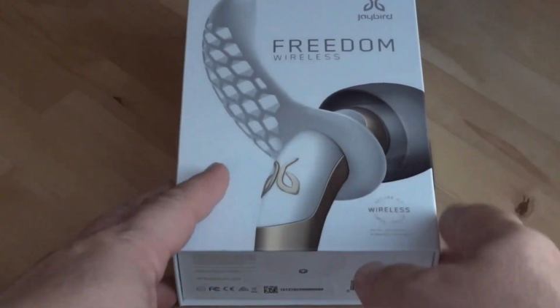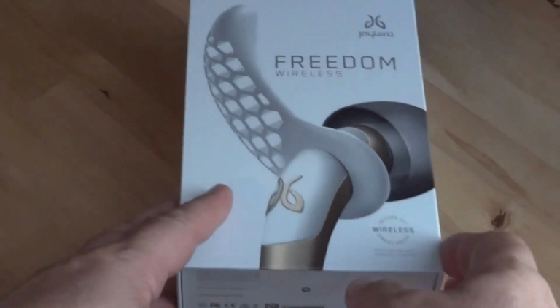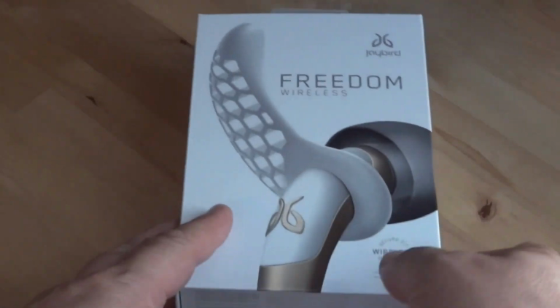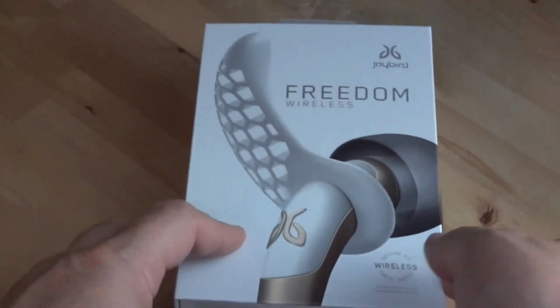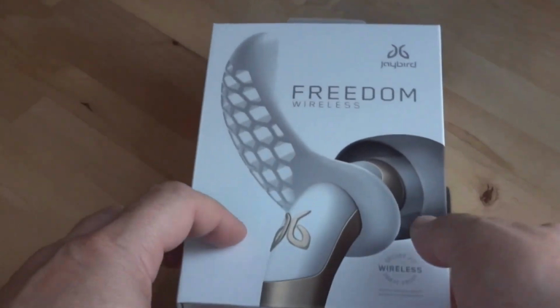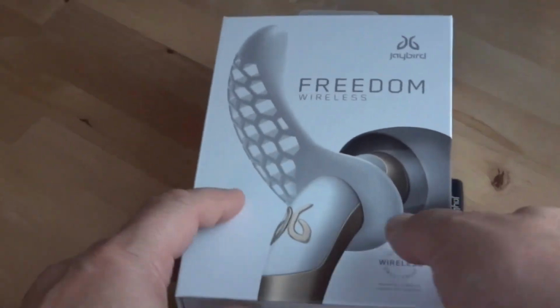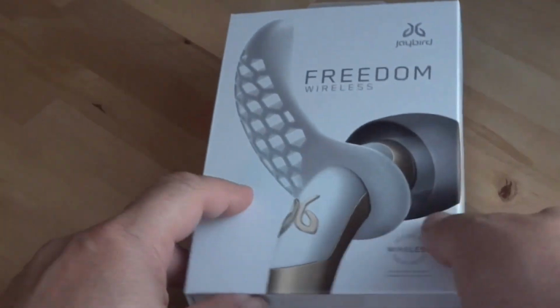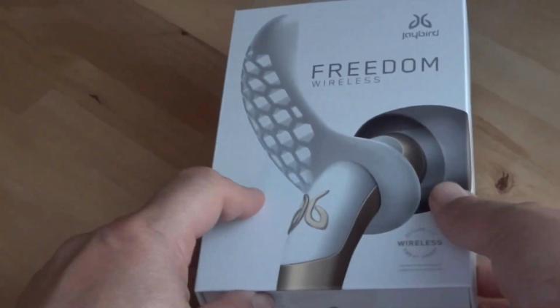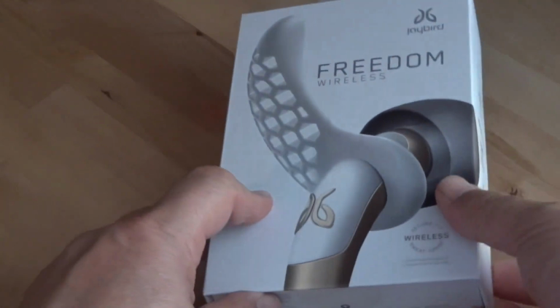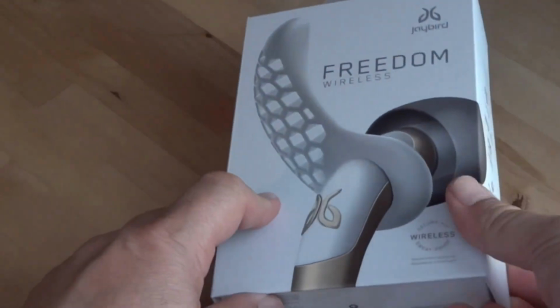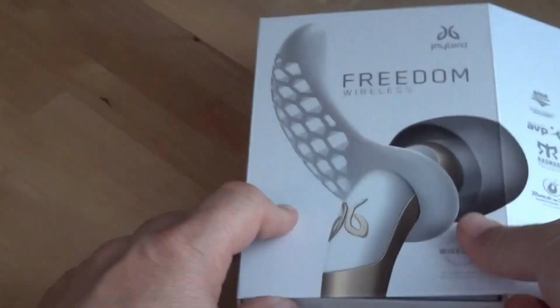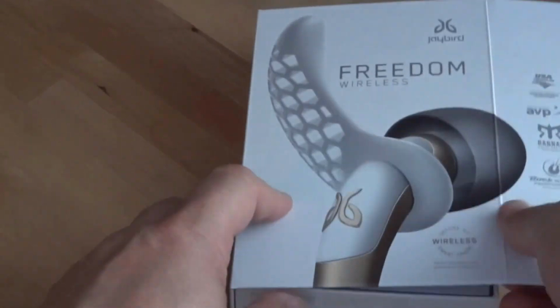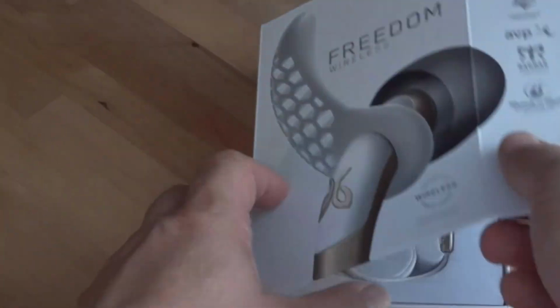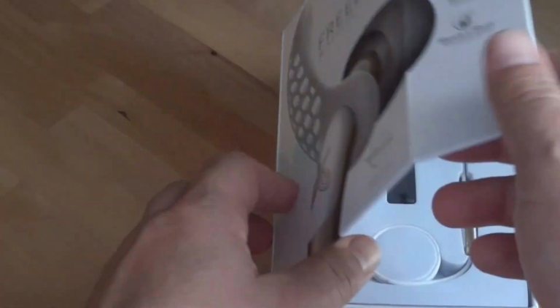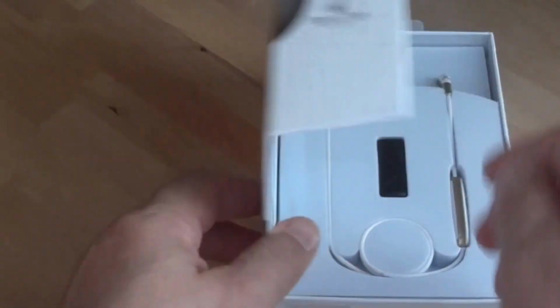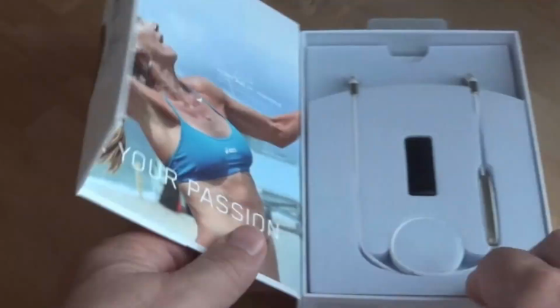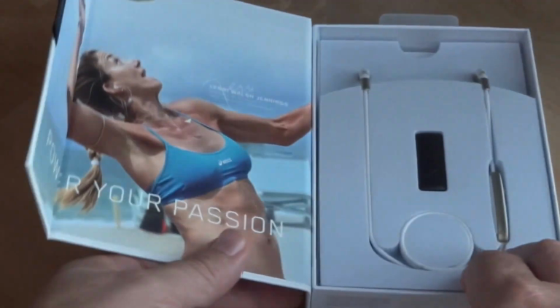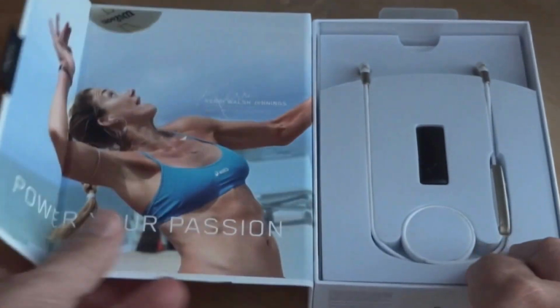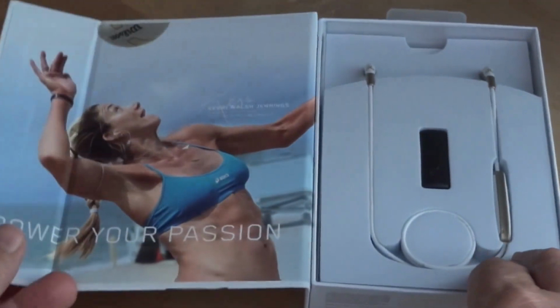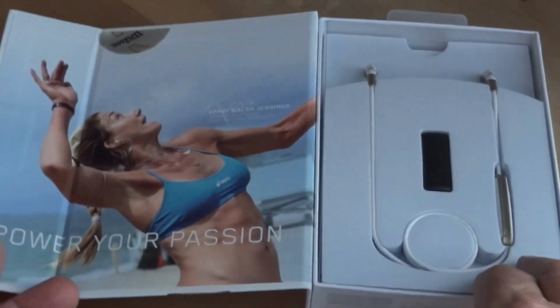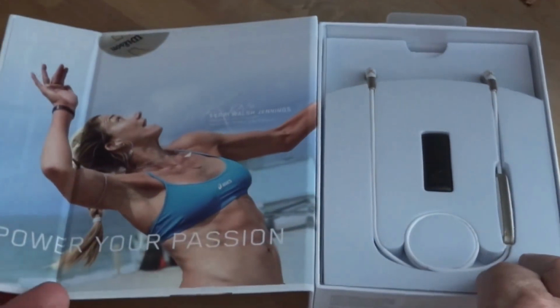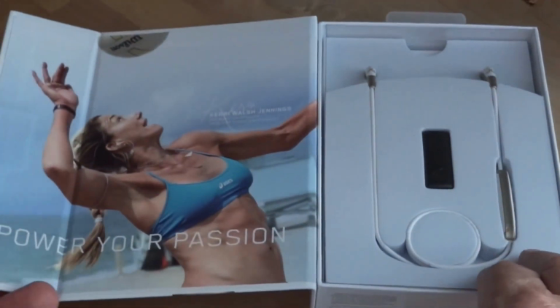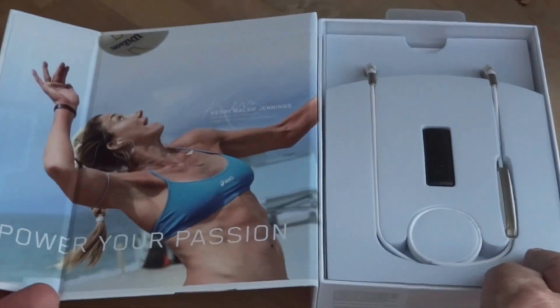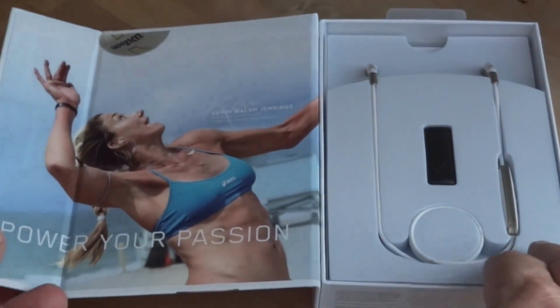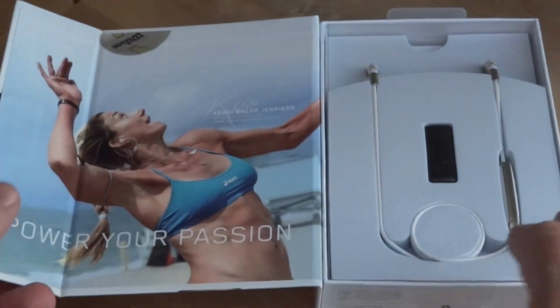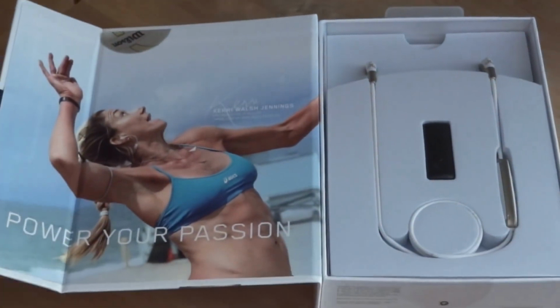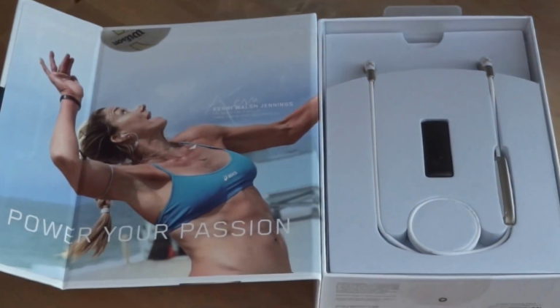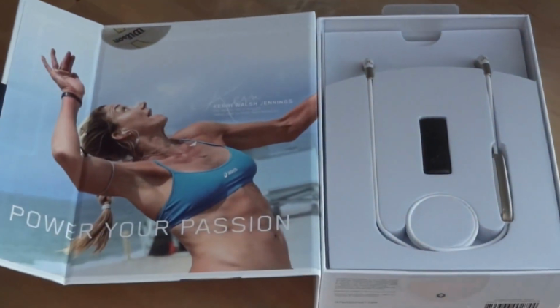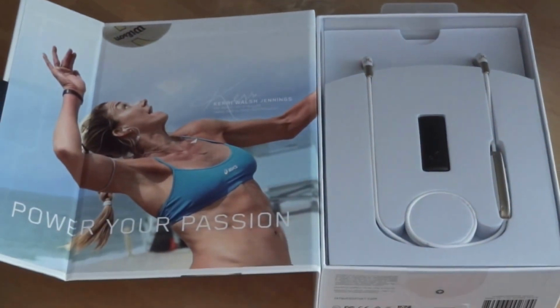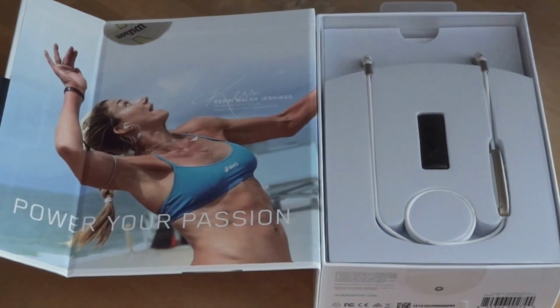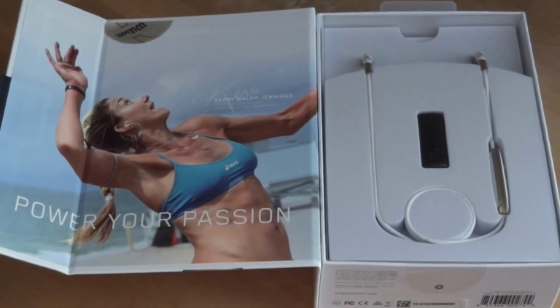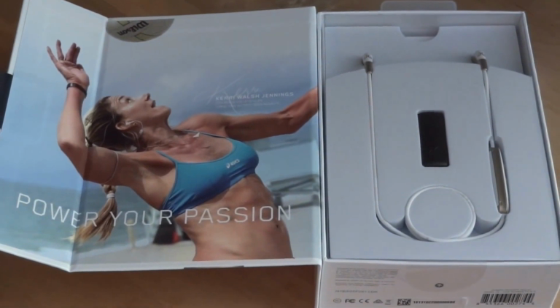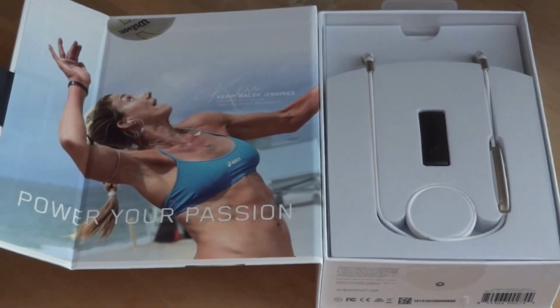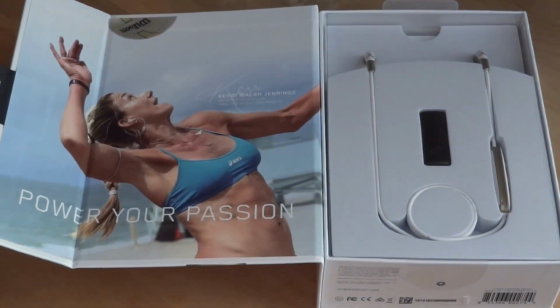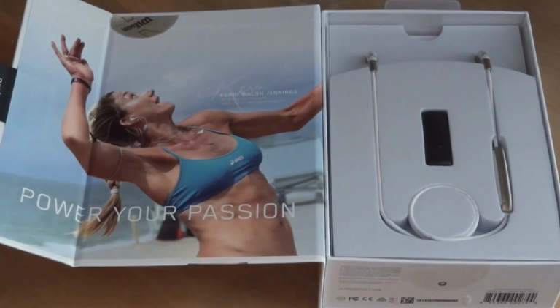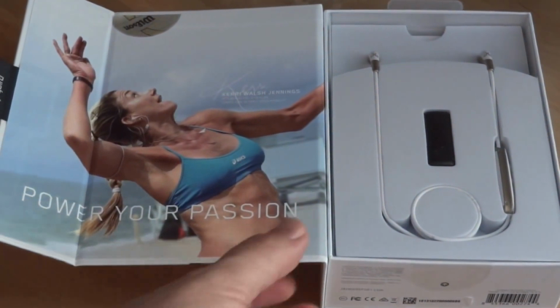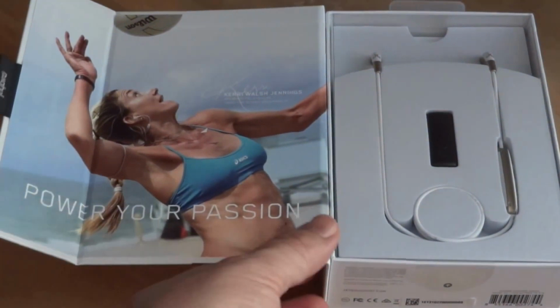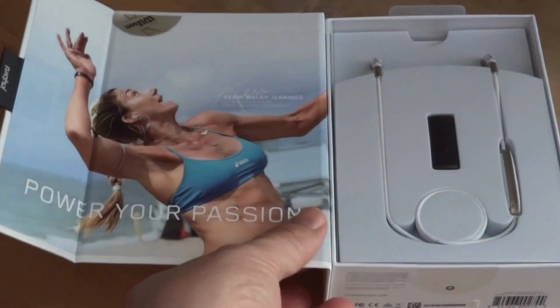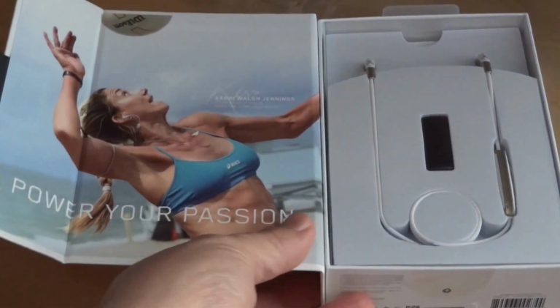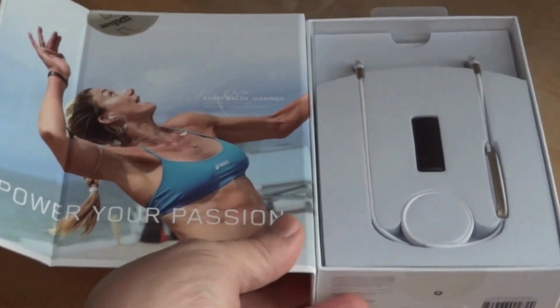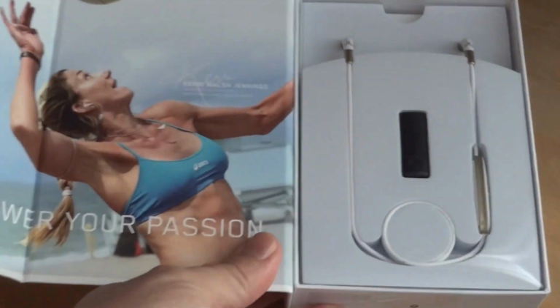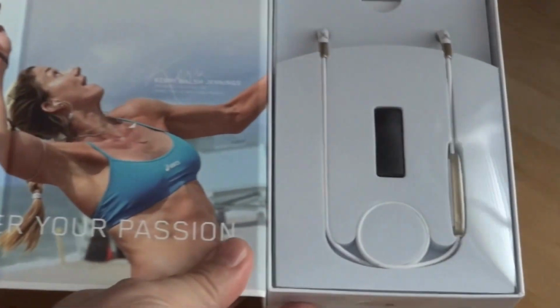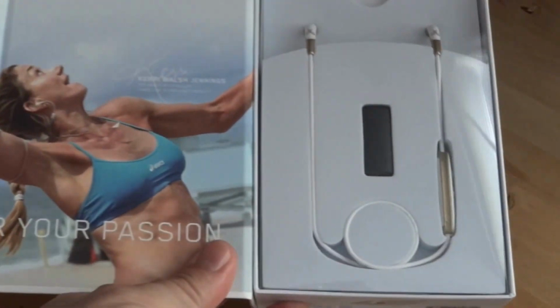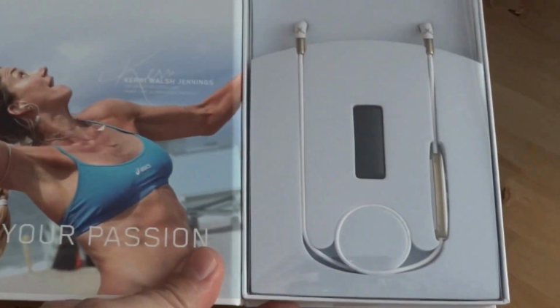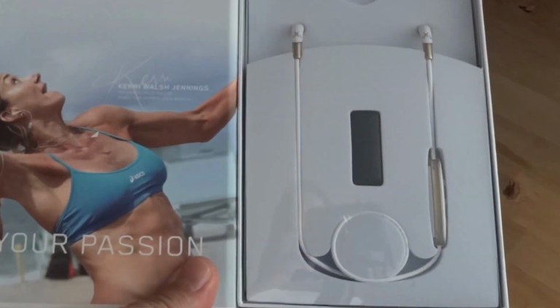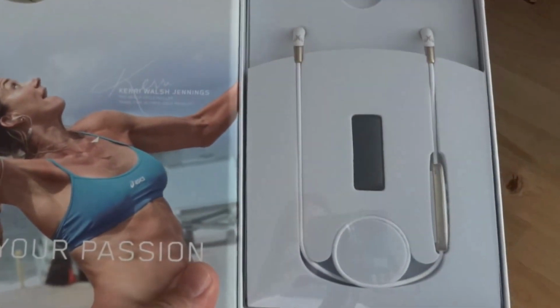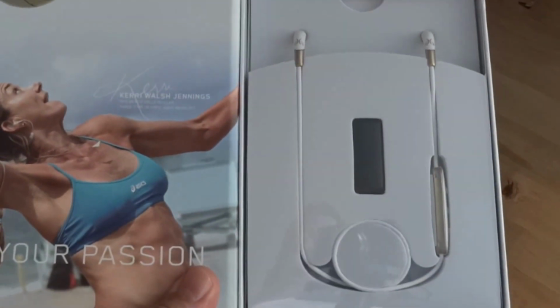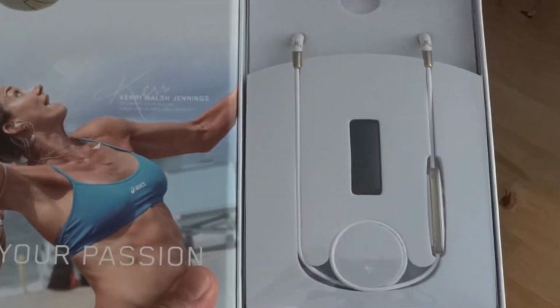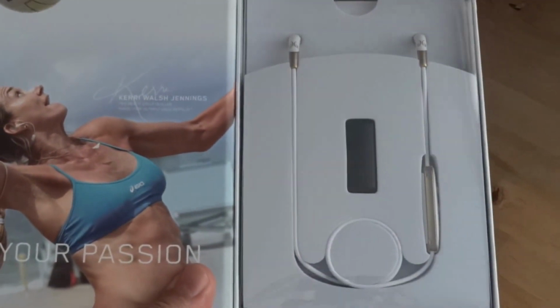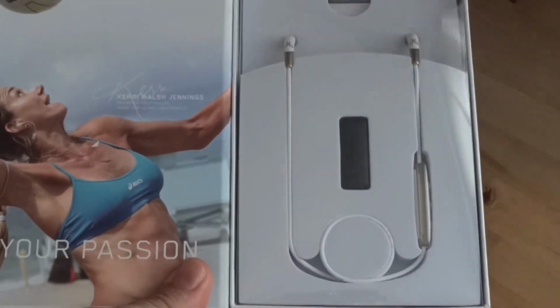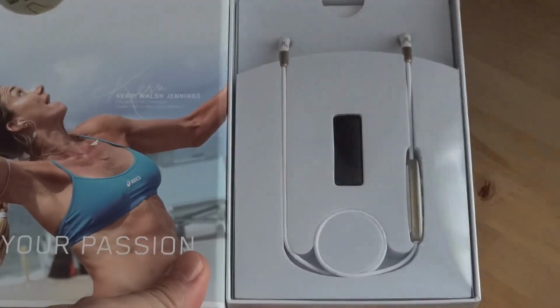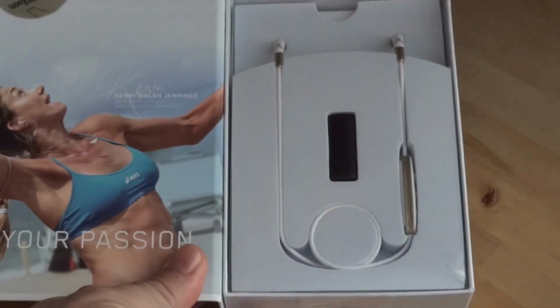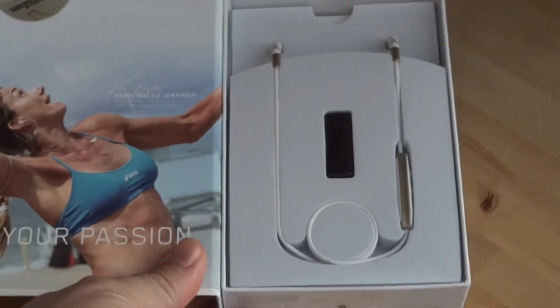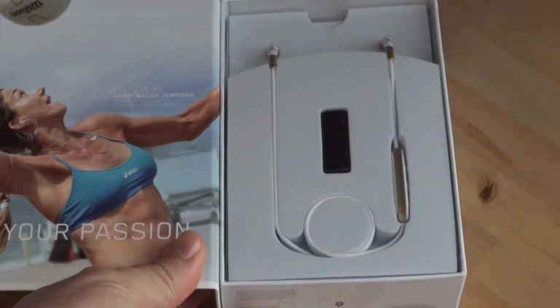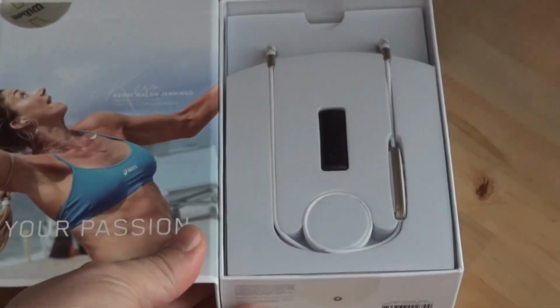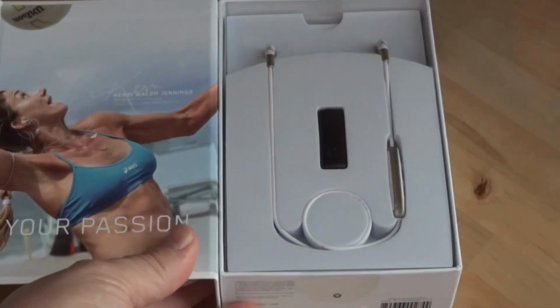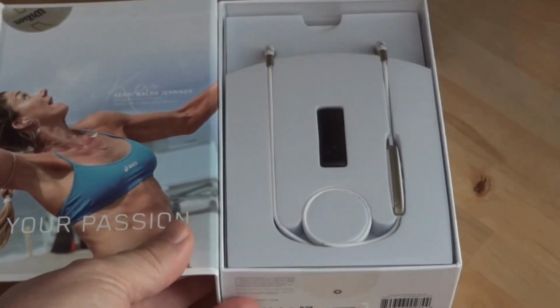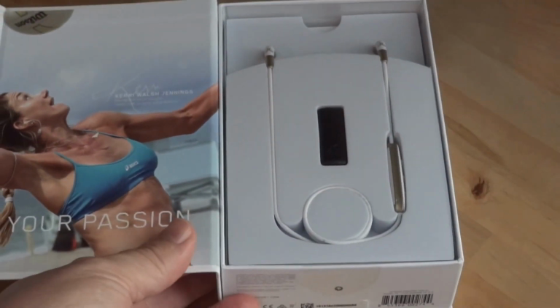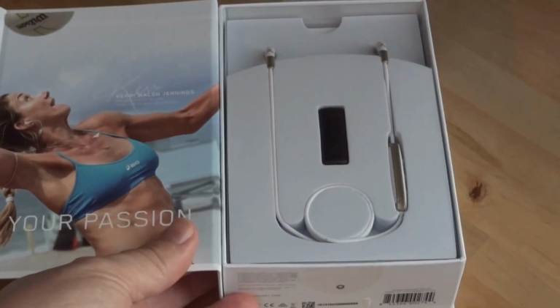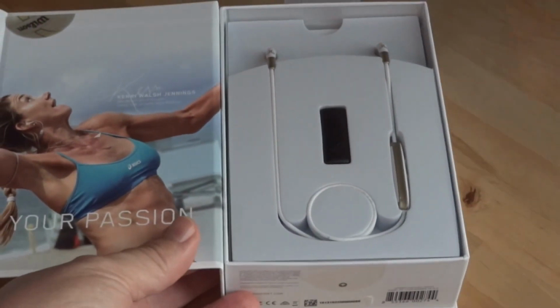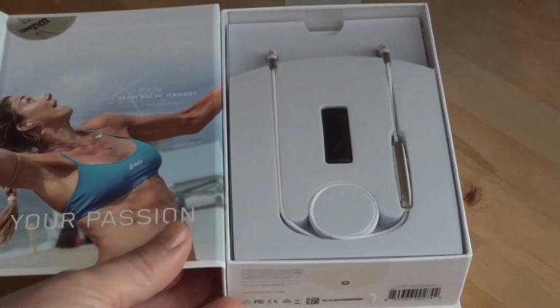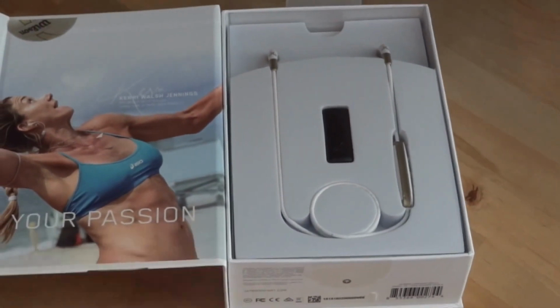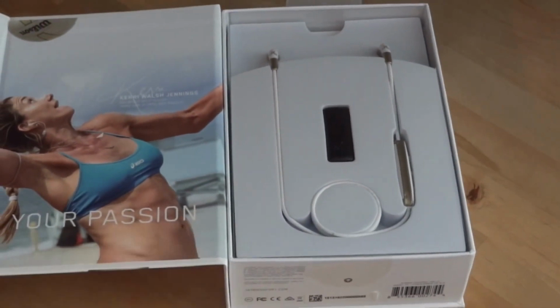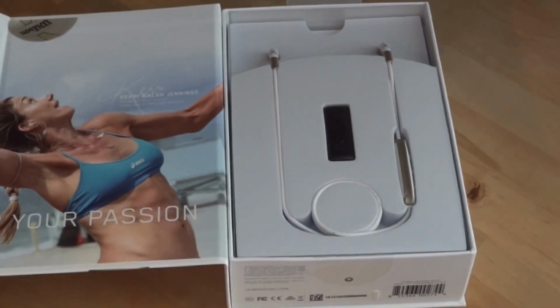Hi, this is Brad Moon for Best Buy Canada's Plug-in Blog. Today I'm looking at the all-new Jaybird Freedom Bluetooth wireless earbuds.